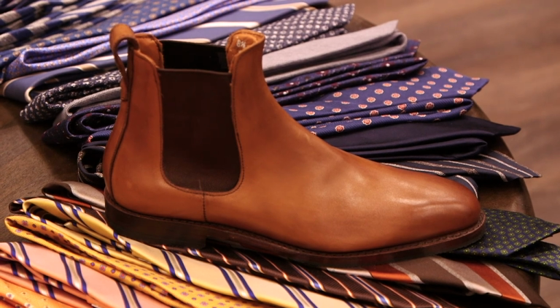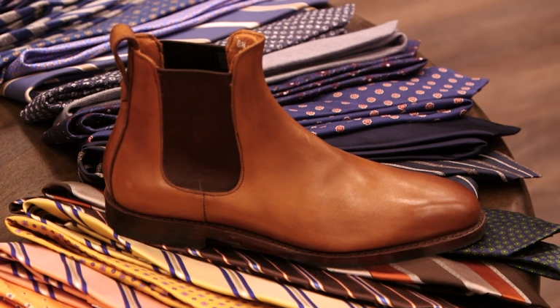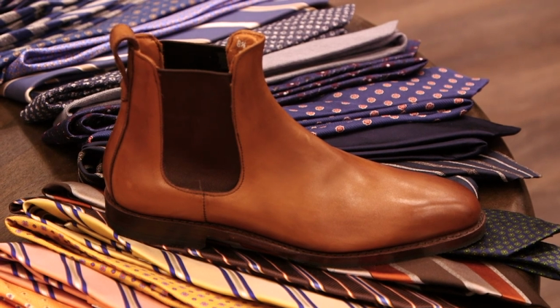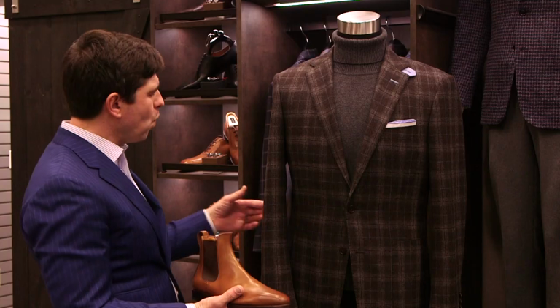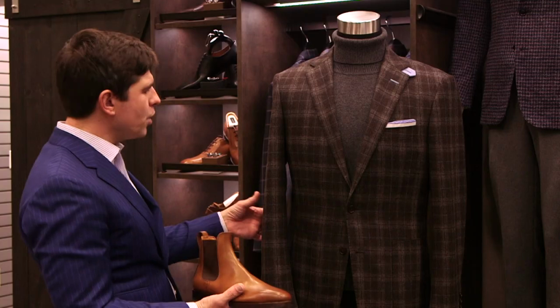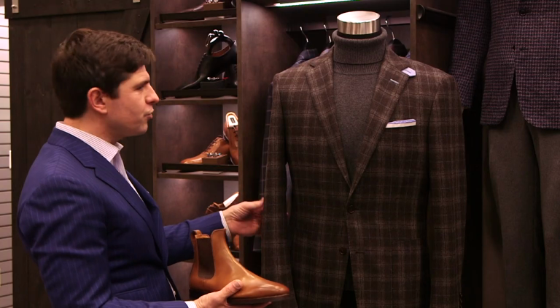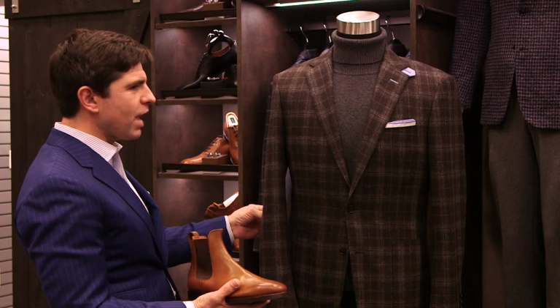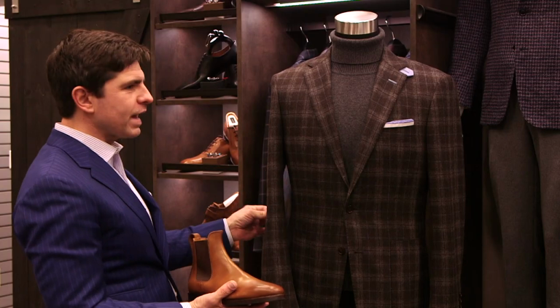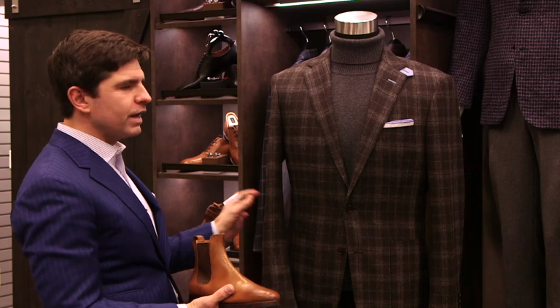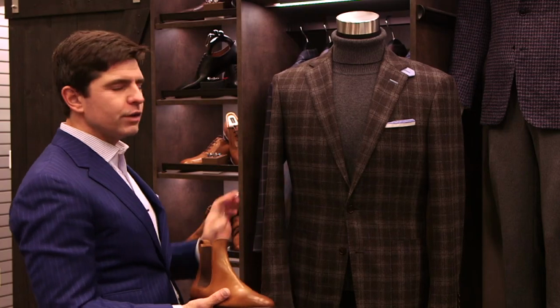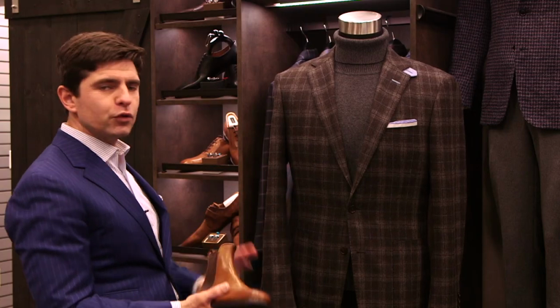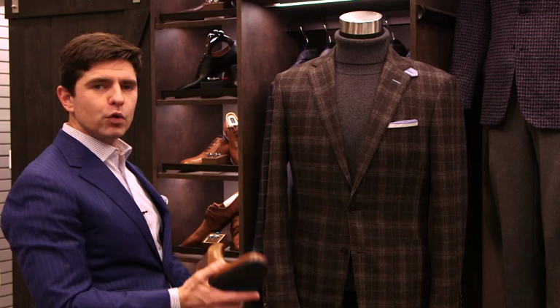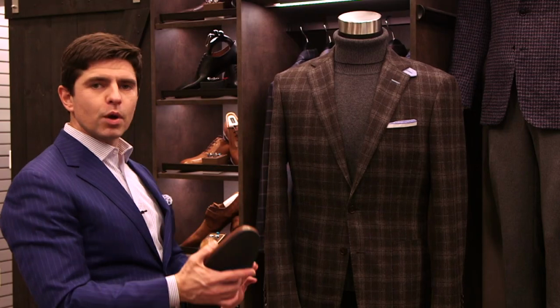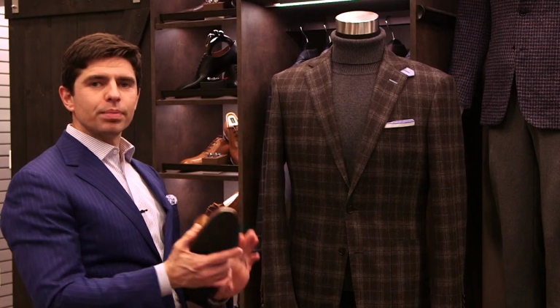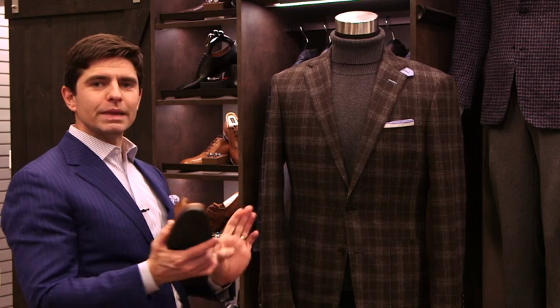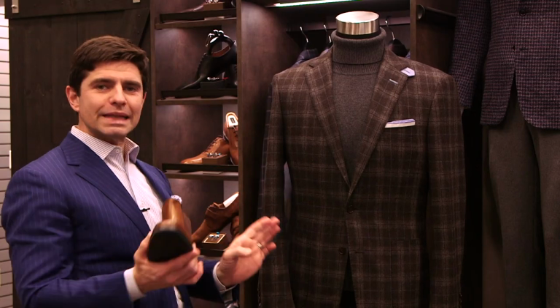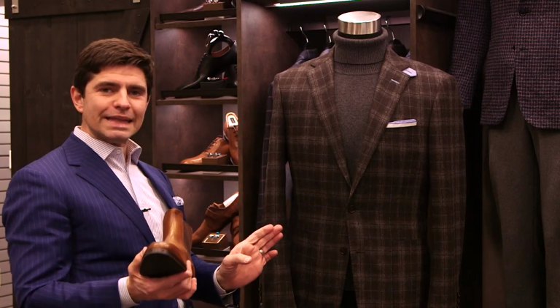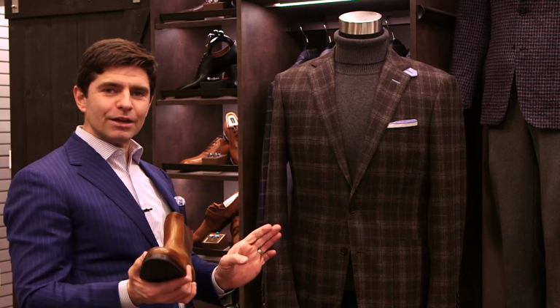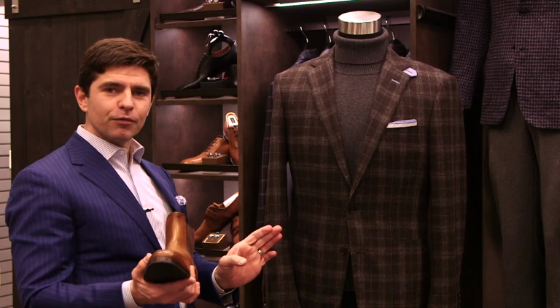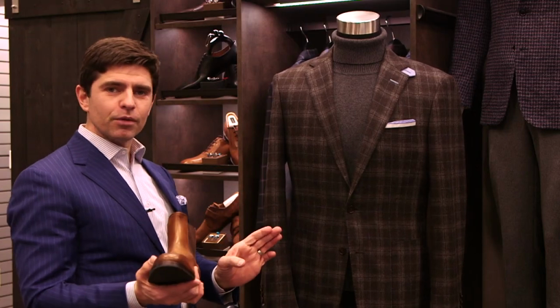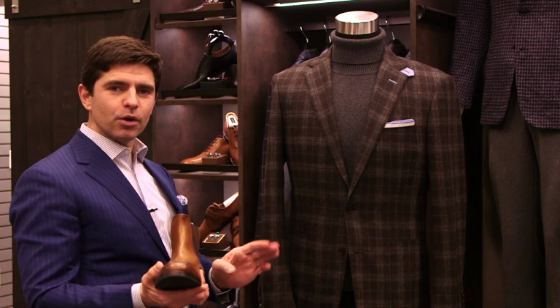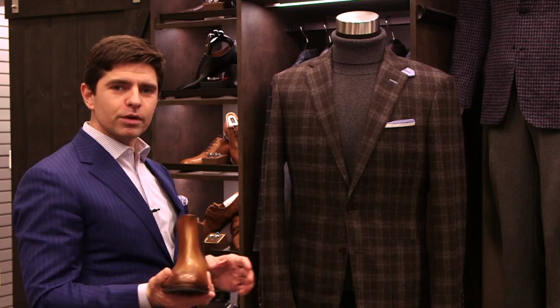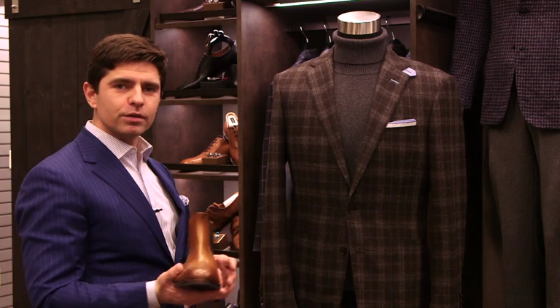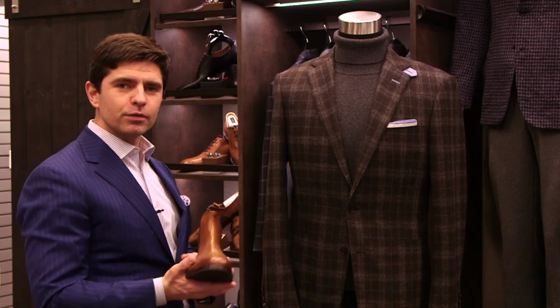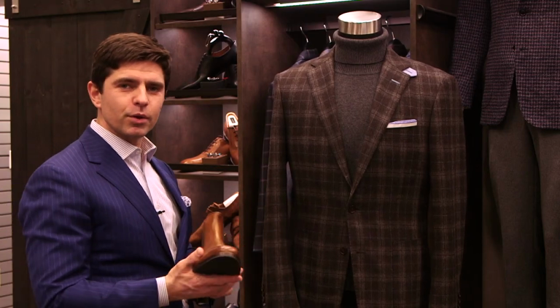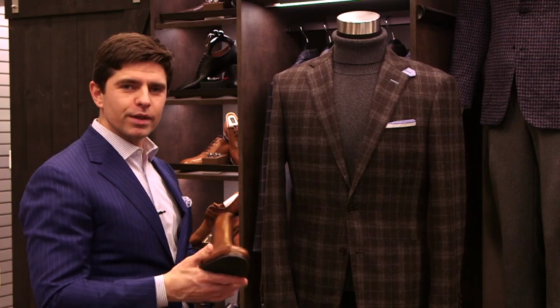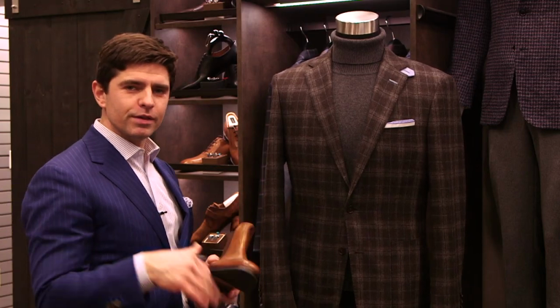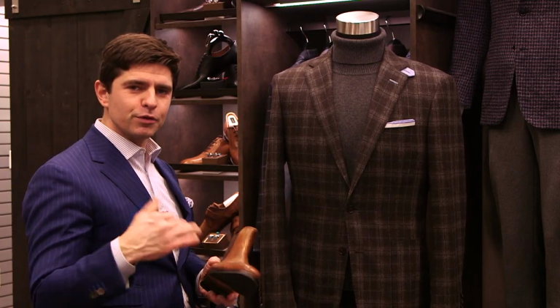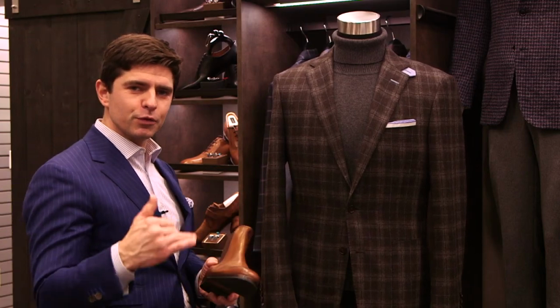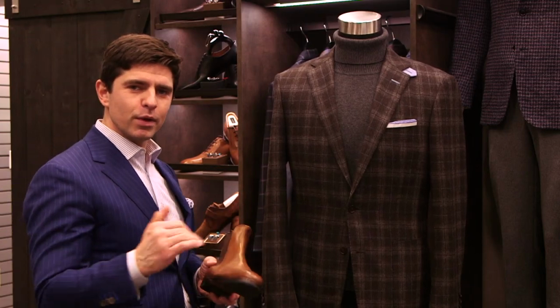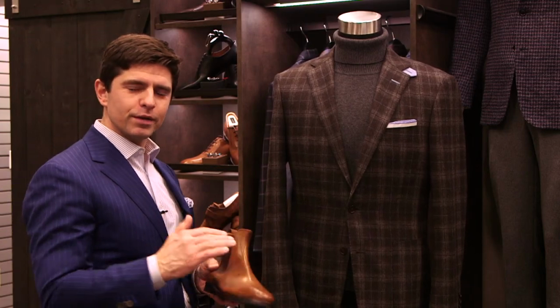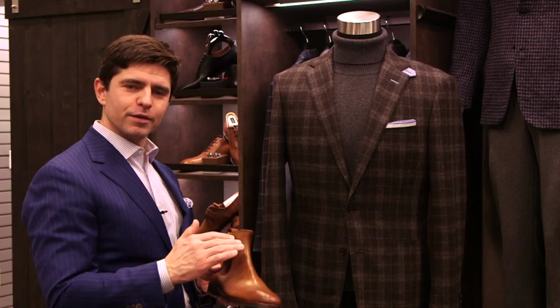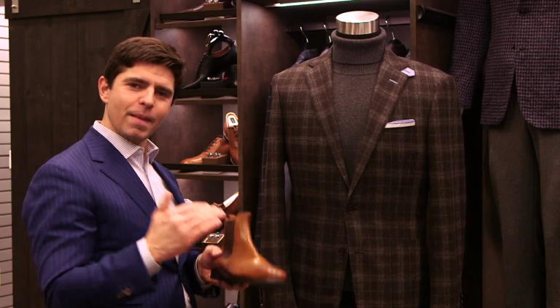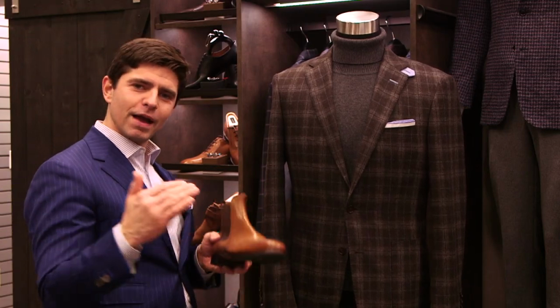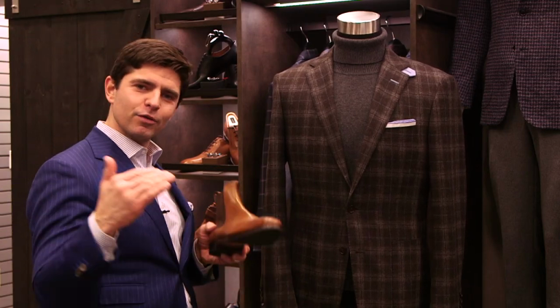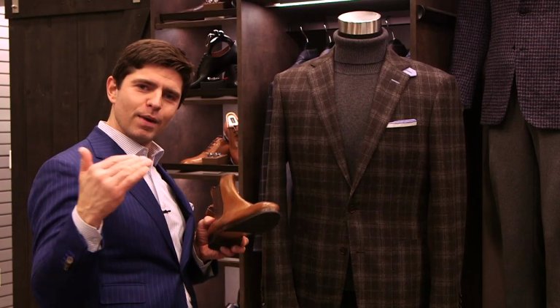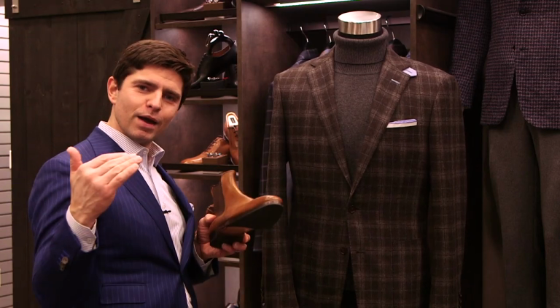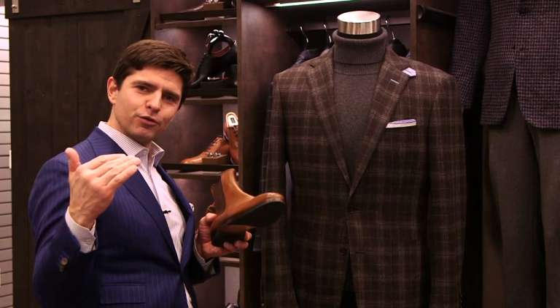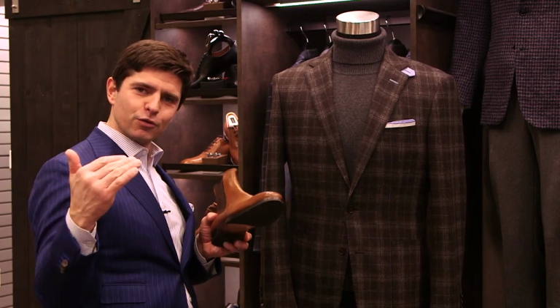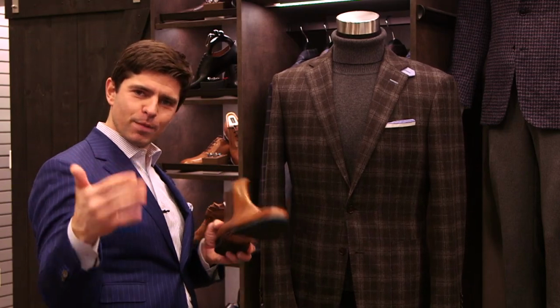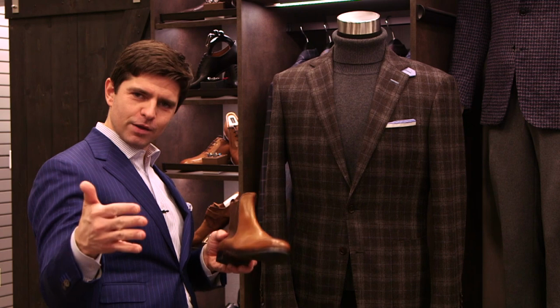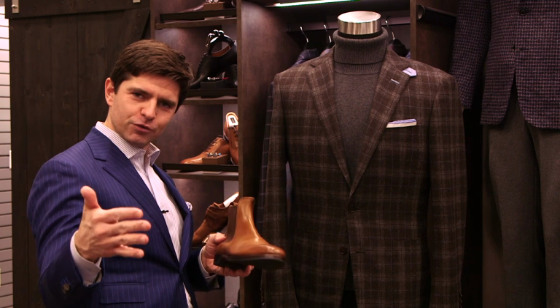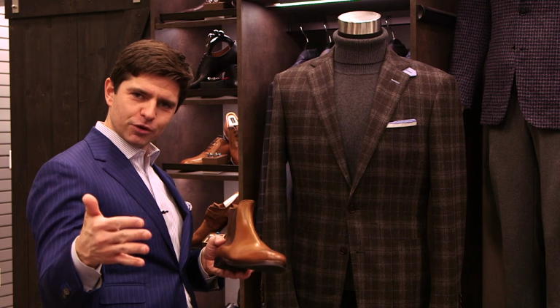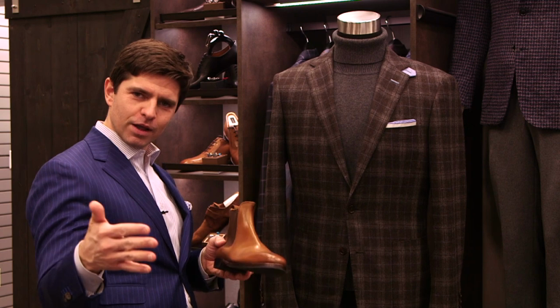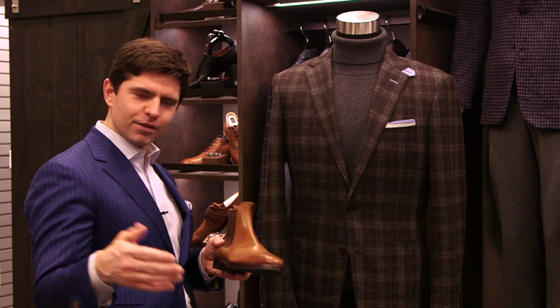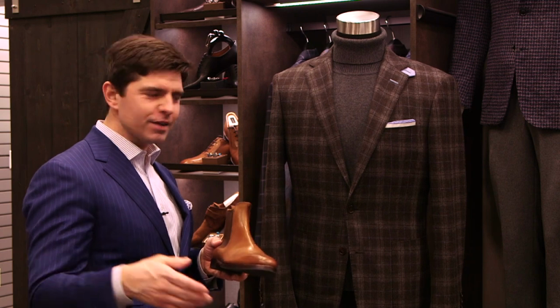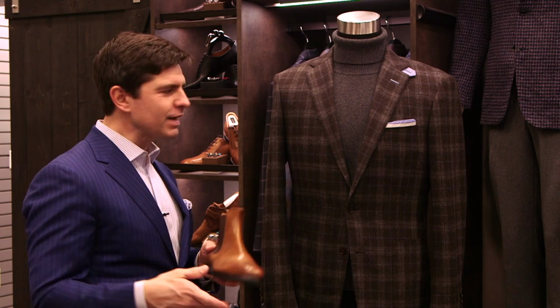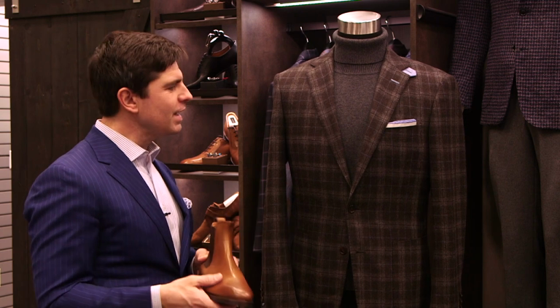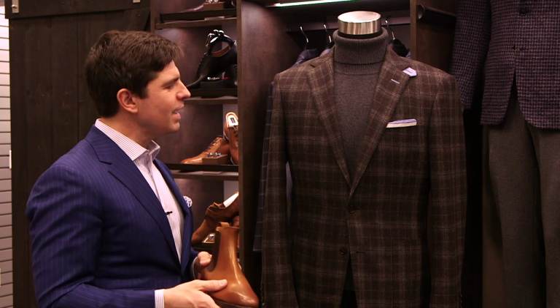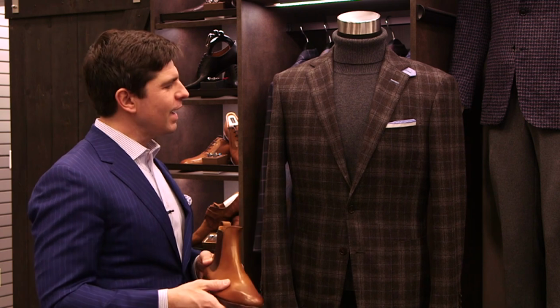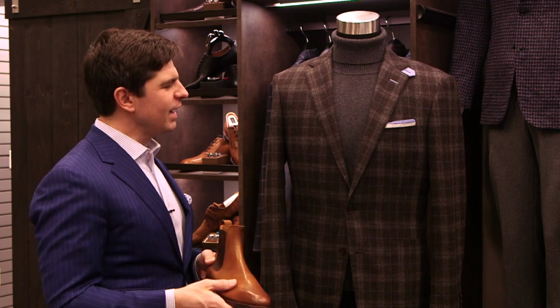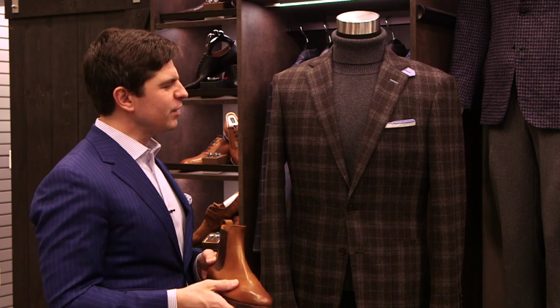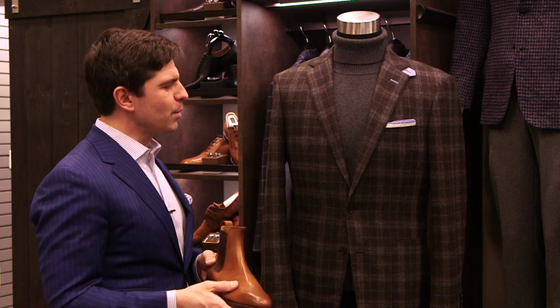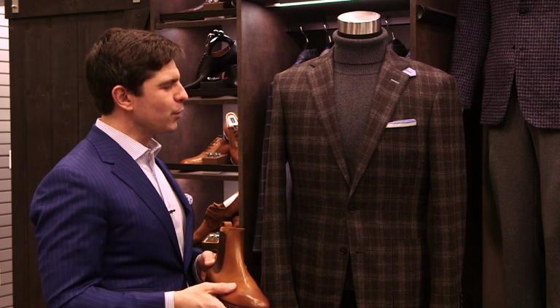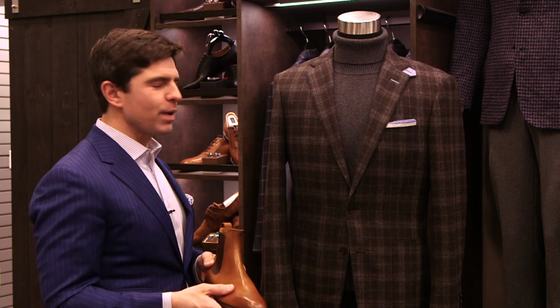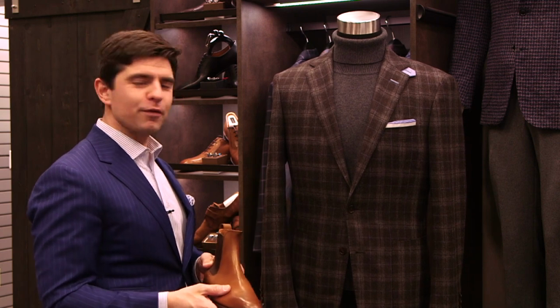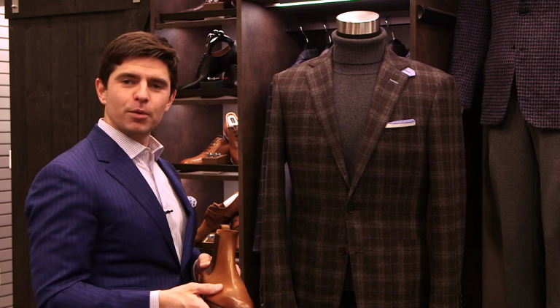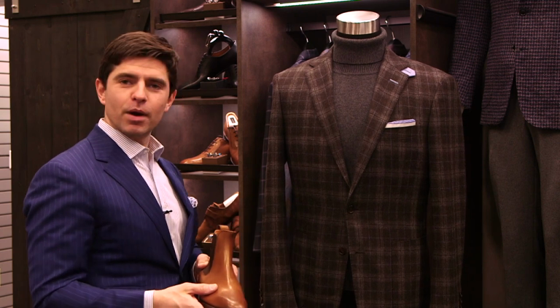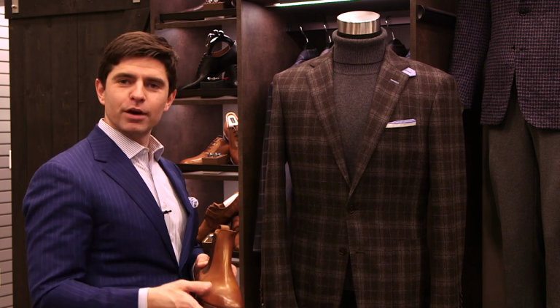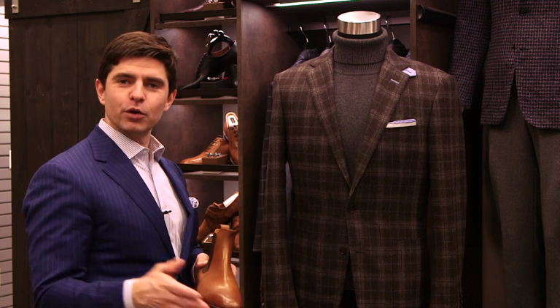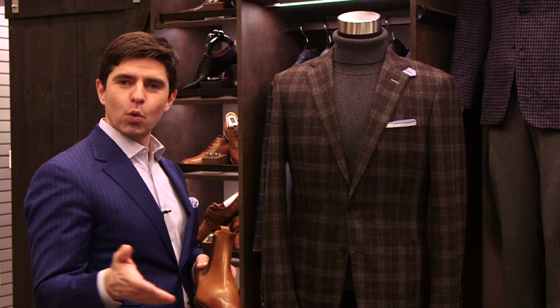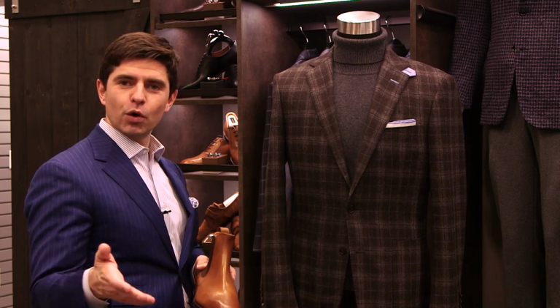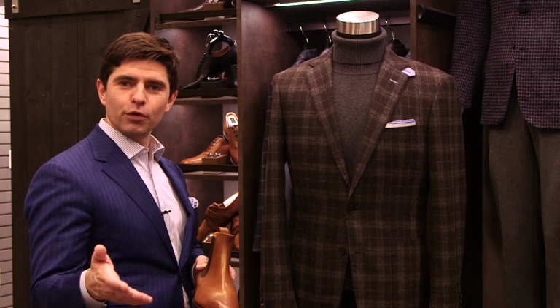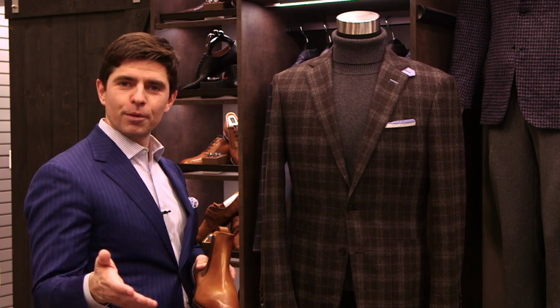So one jacket, two completely different looks — one of the easiest ways to maximize your space in your closet and get the most bang for your buck in your wardrobe.